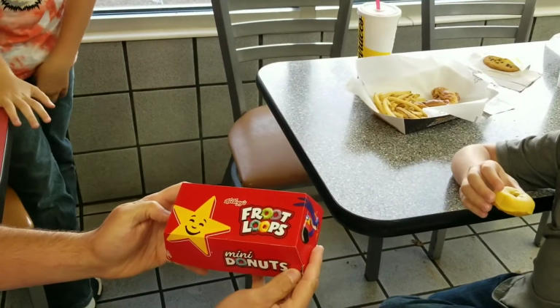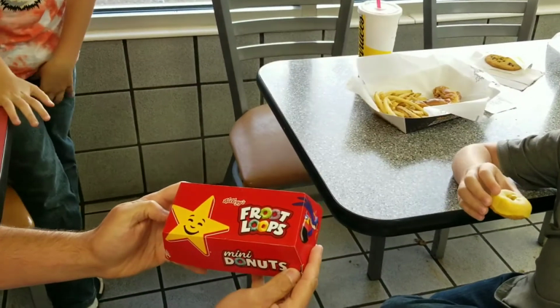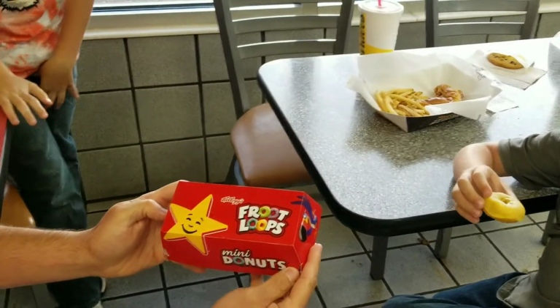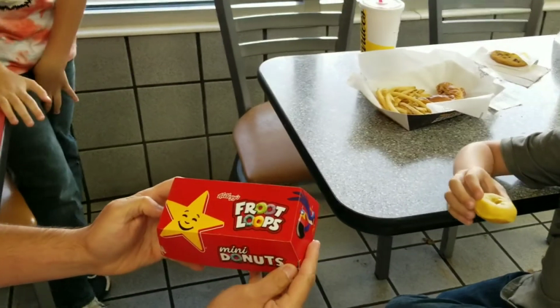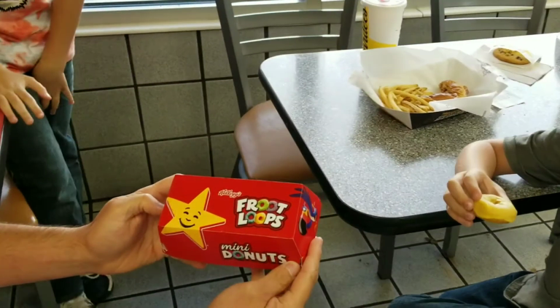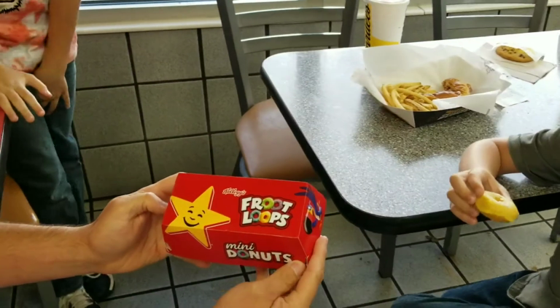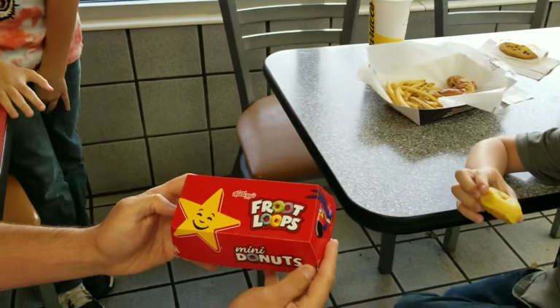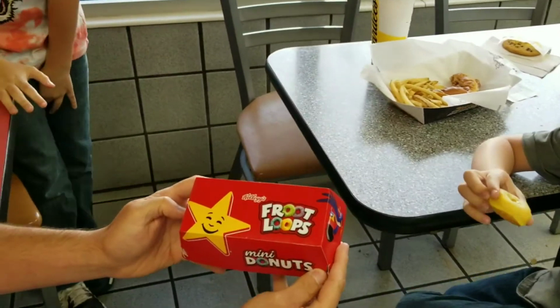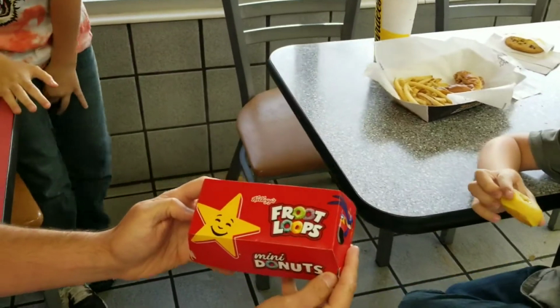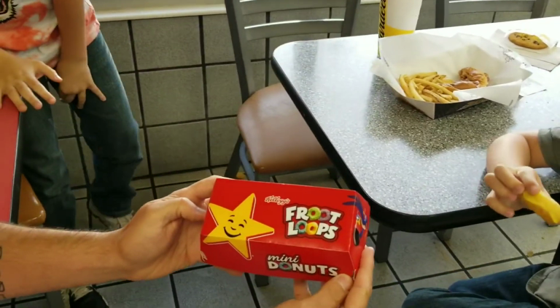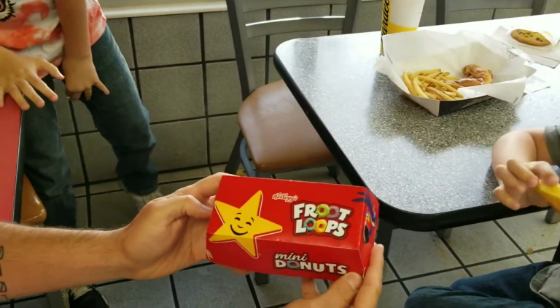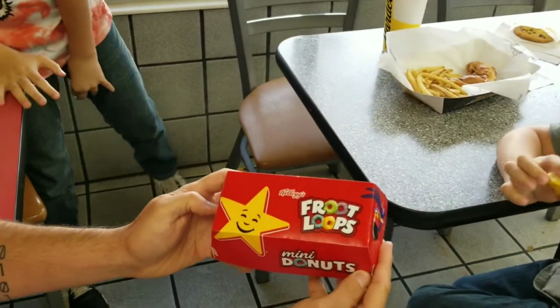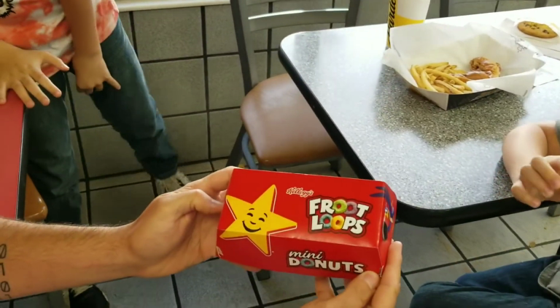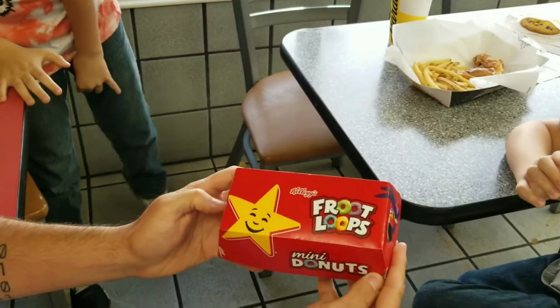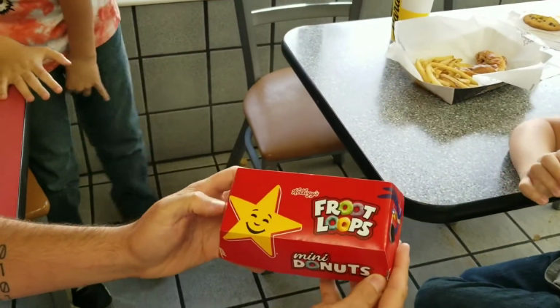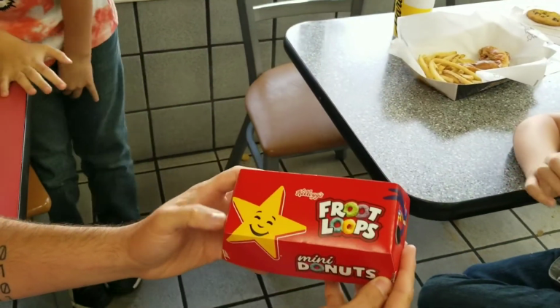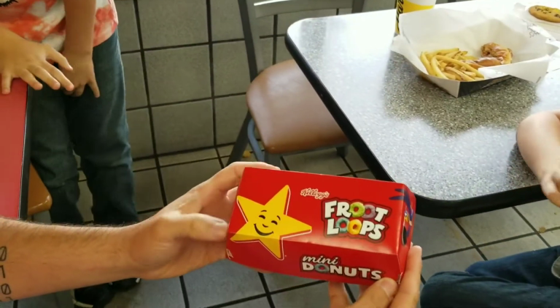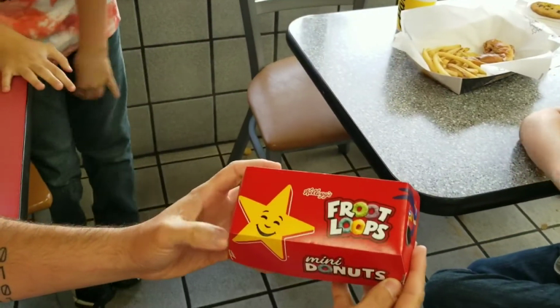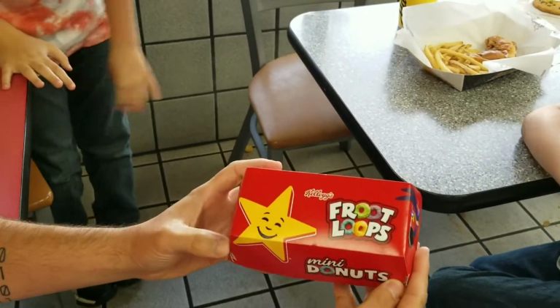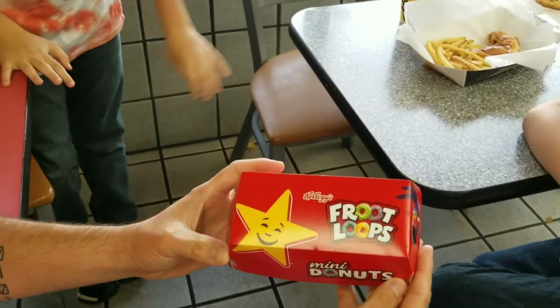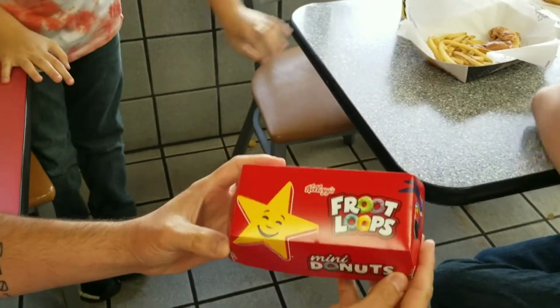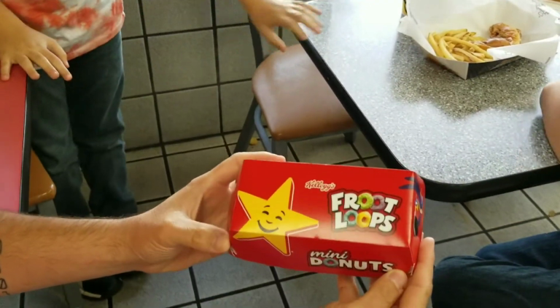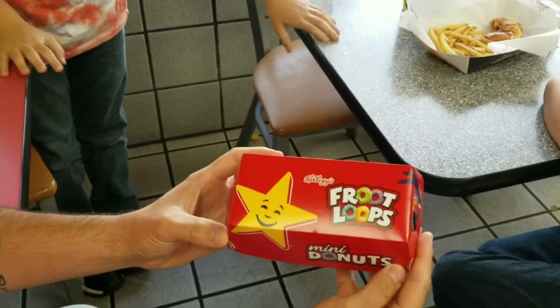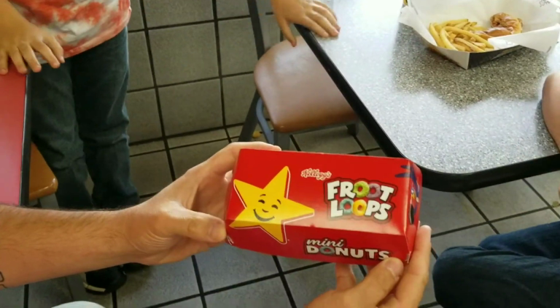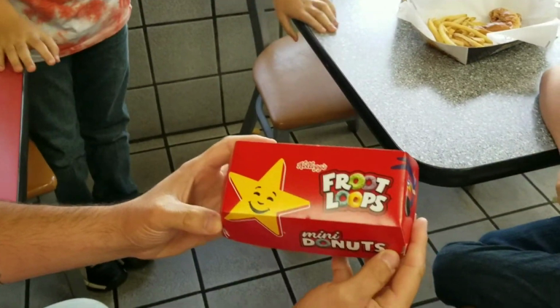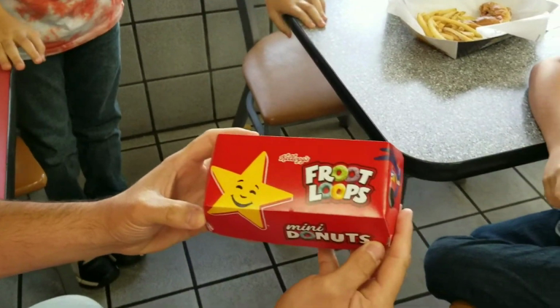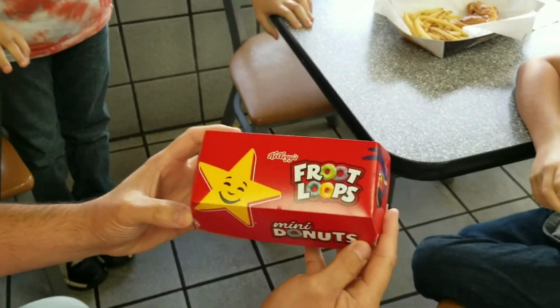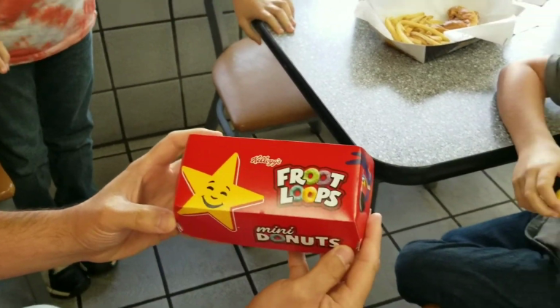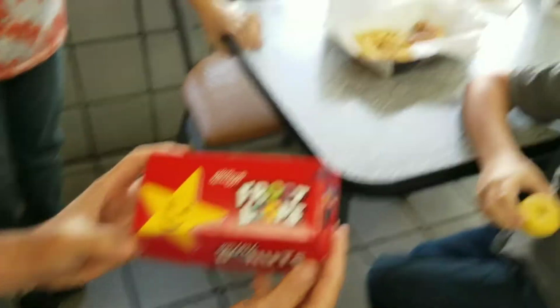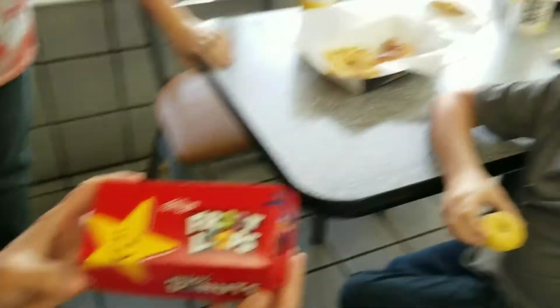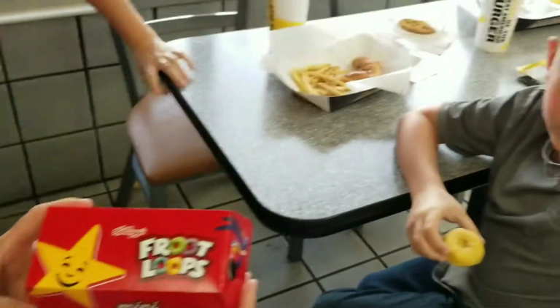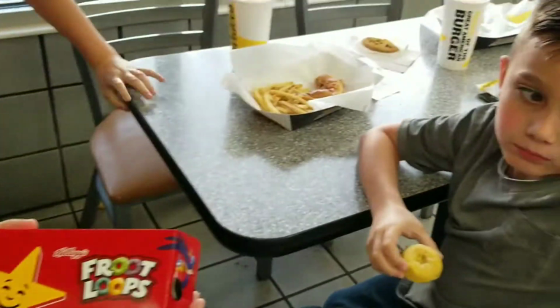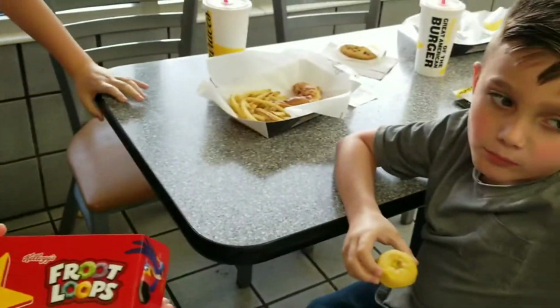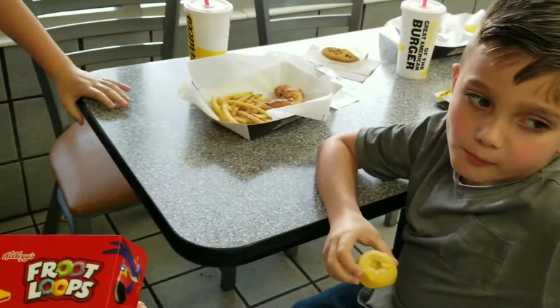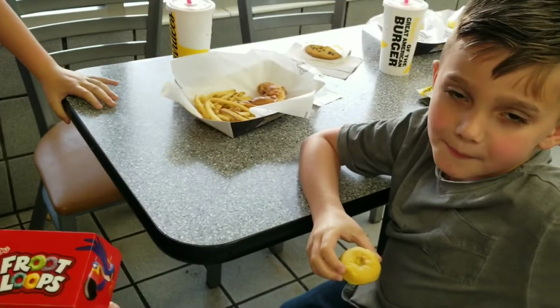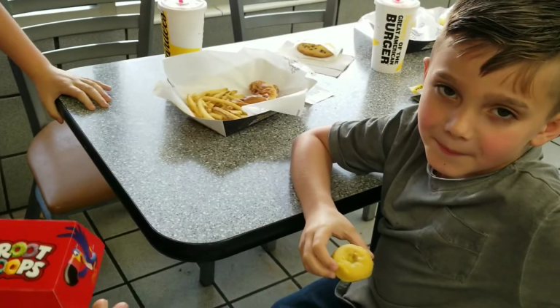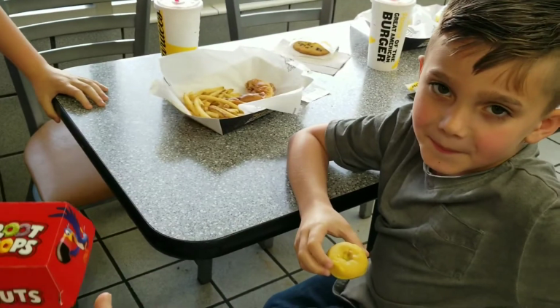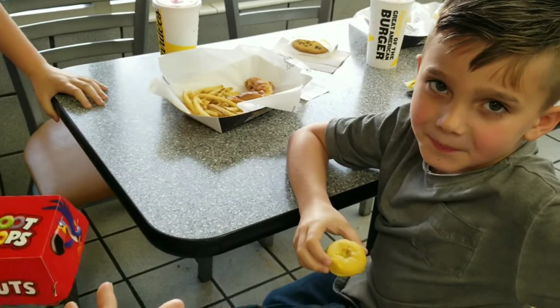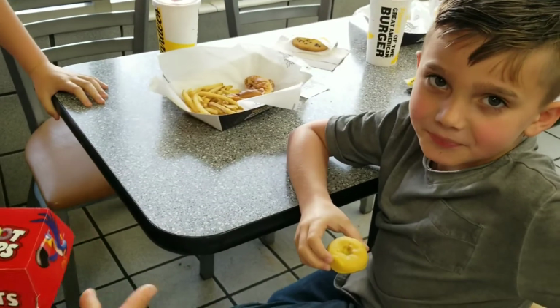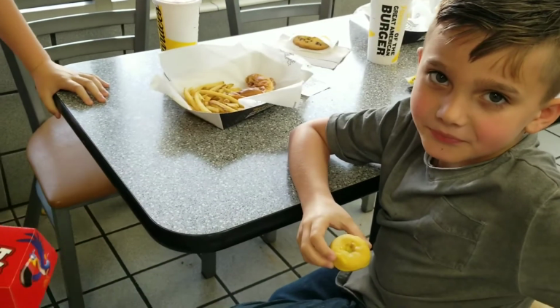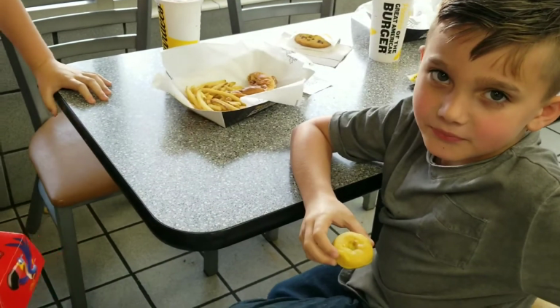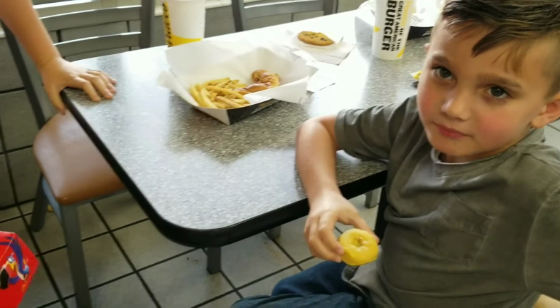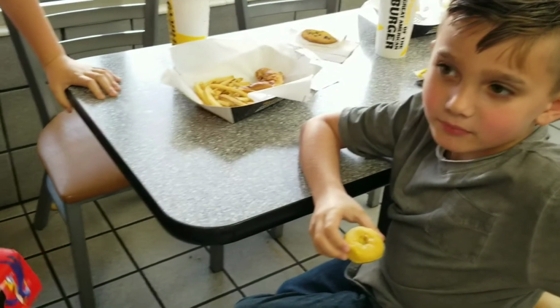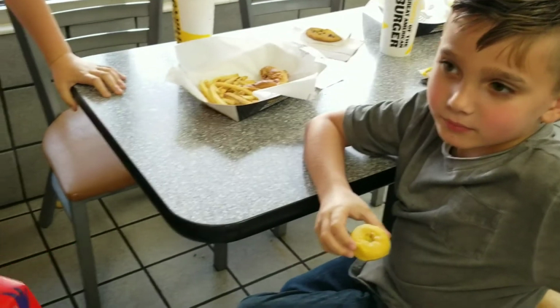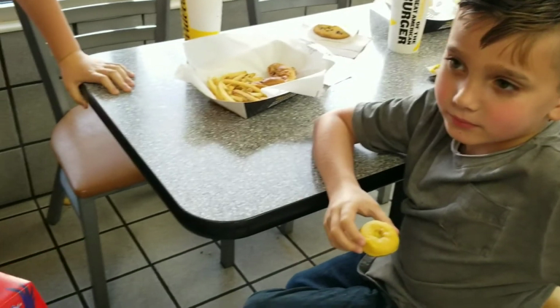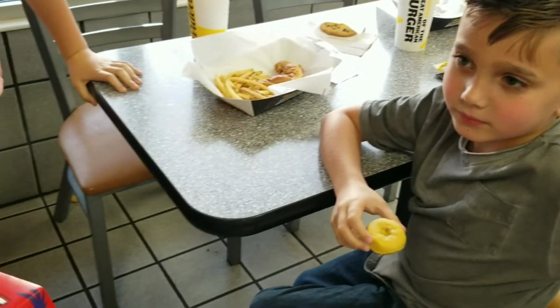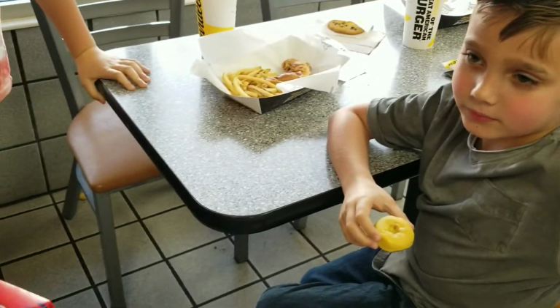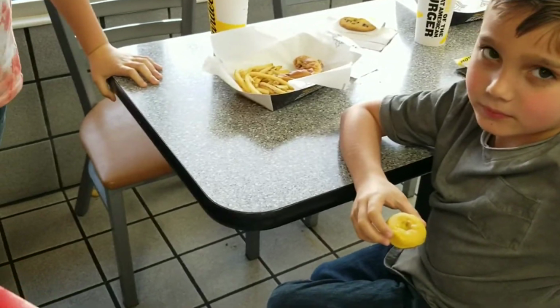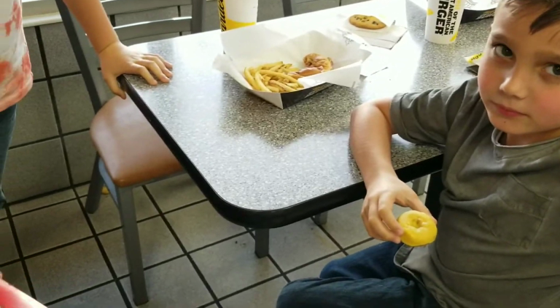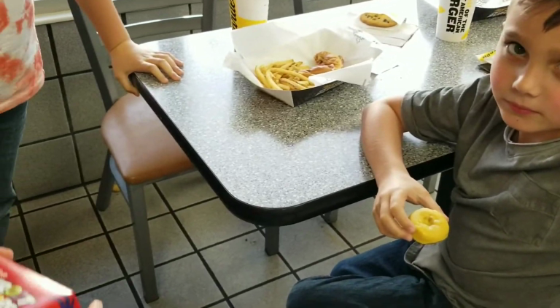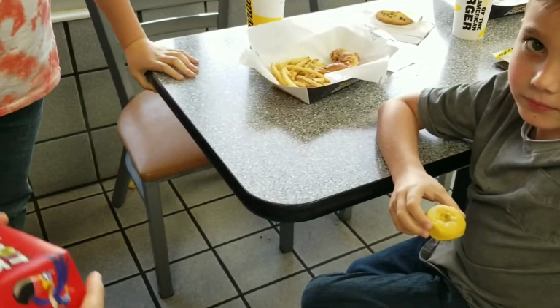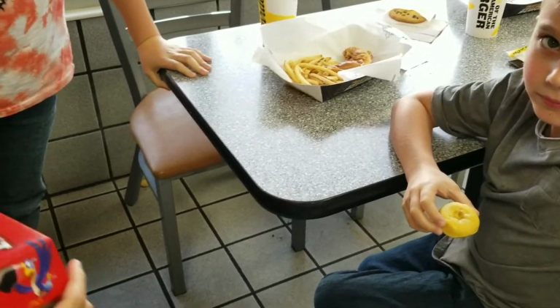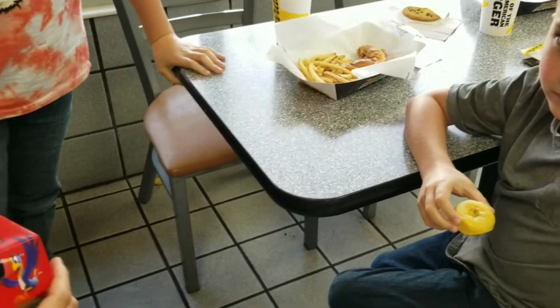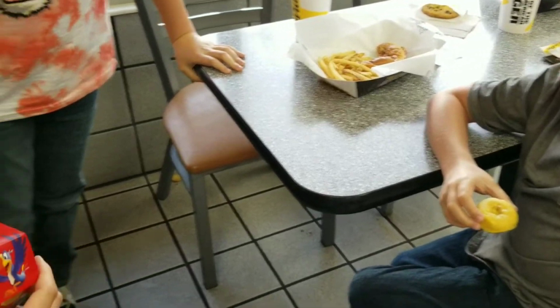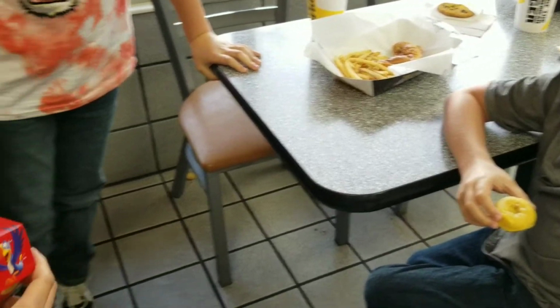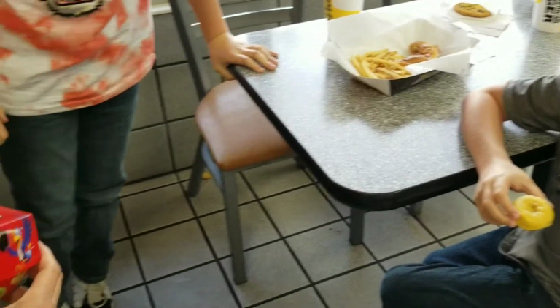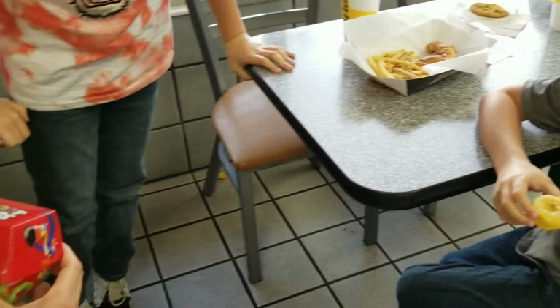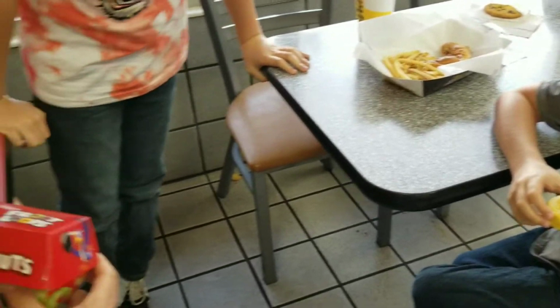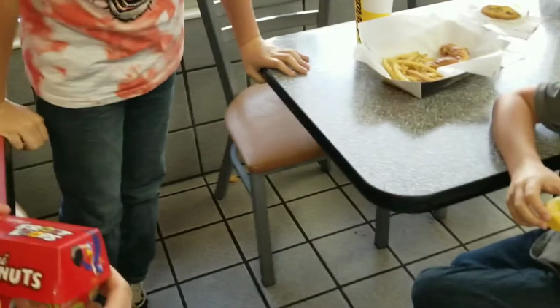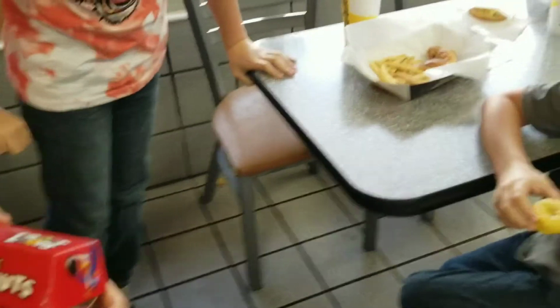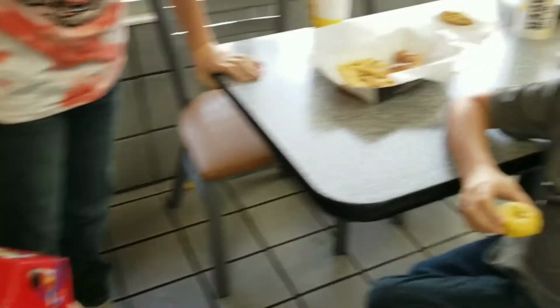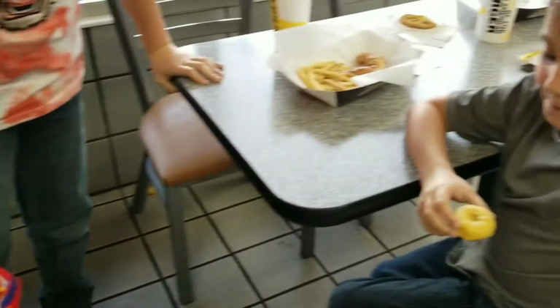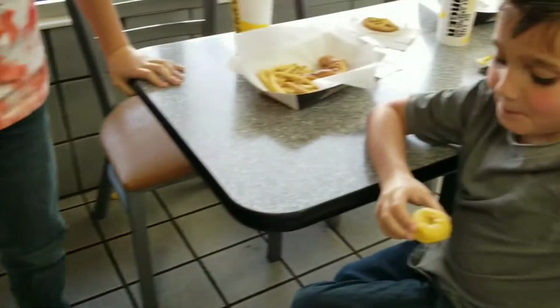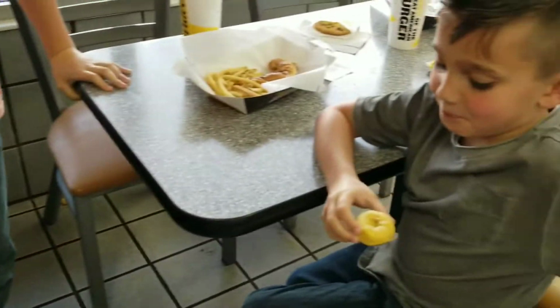Hi, here we are in Buffalo, Missouri at Hardee's, and Emmett is going to try these little Froot Loop donuts.